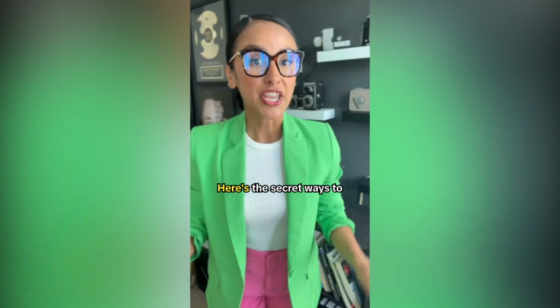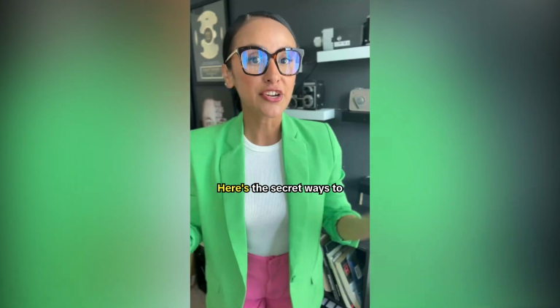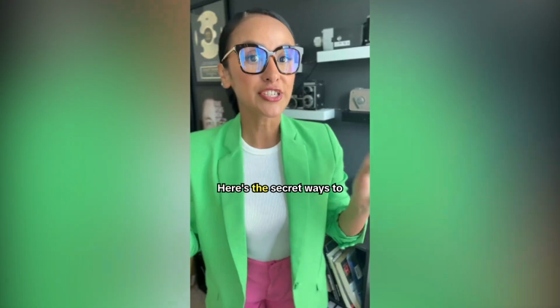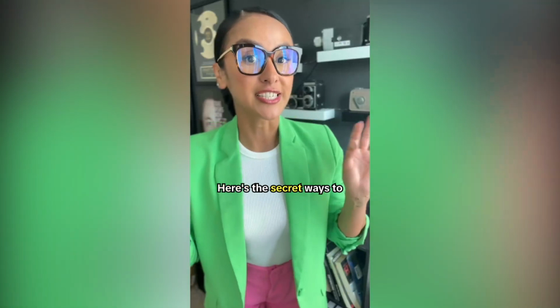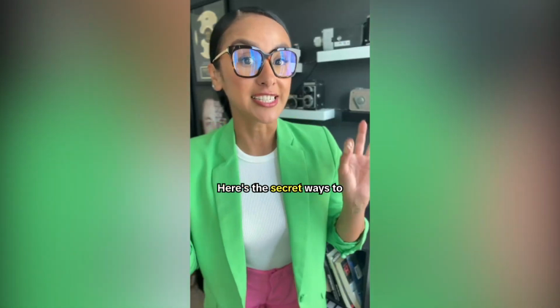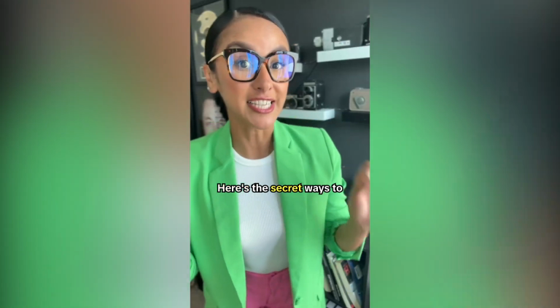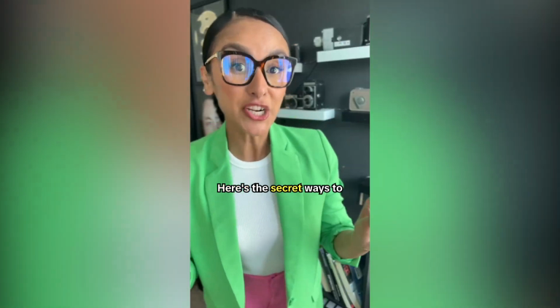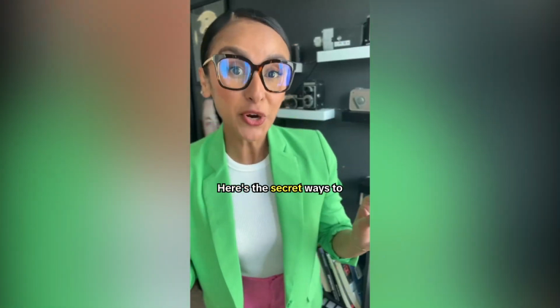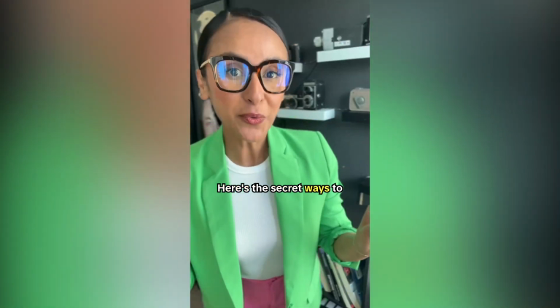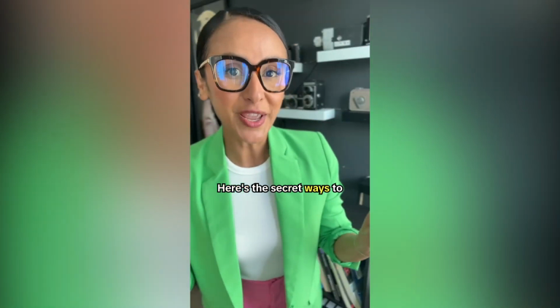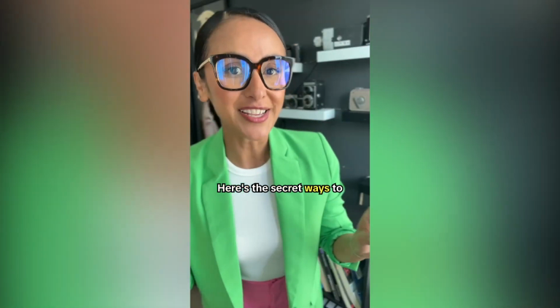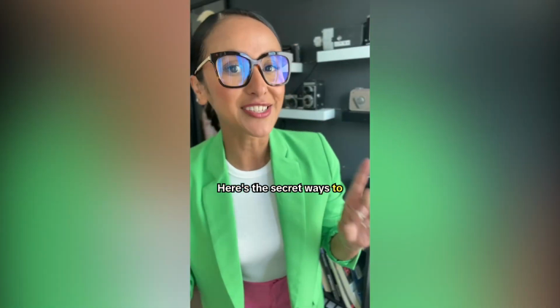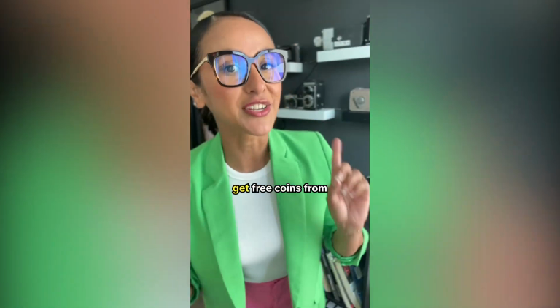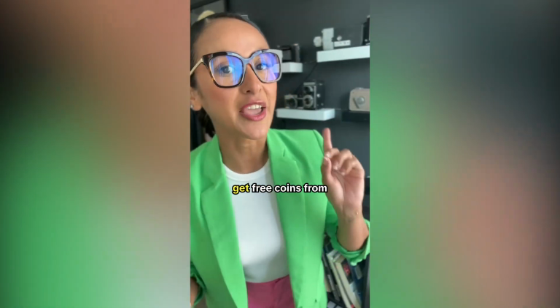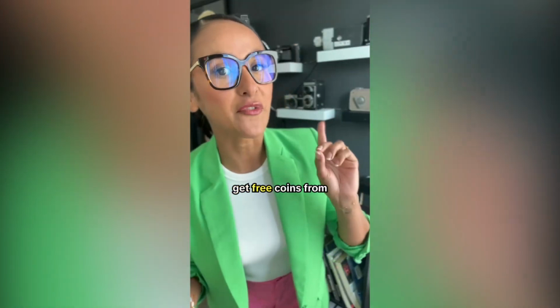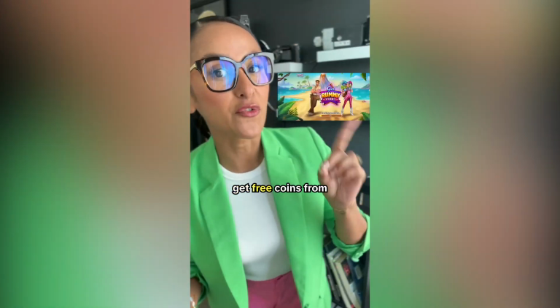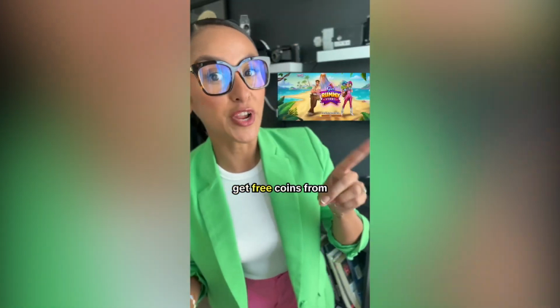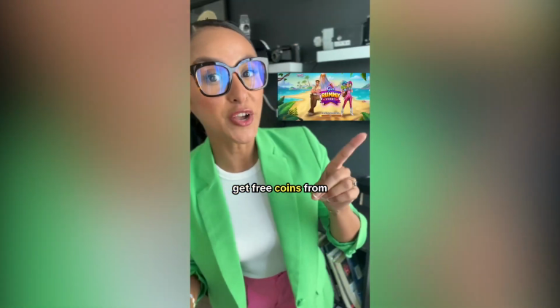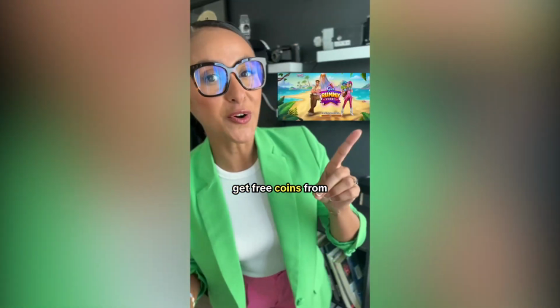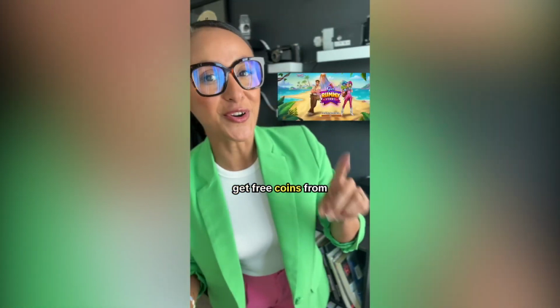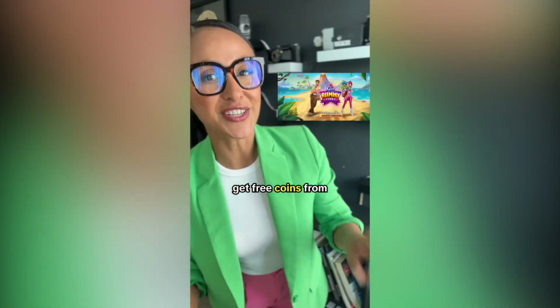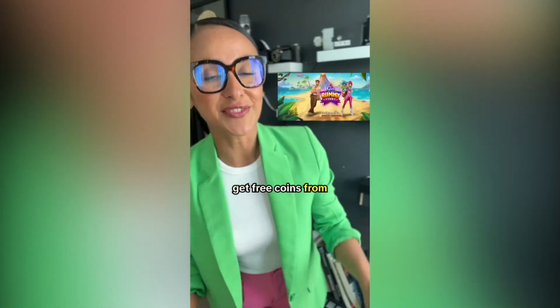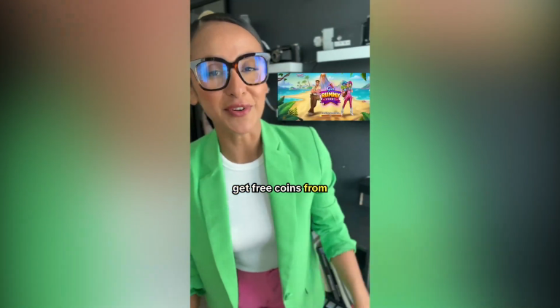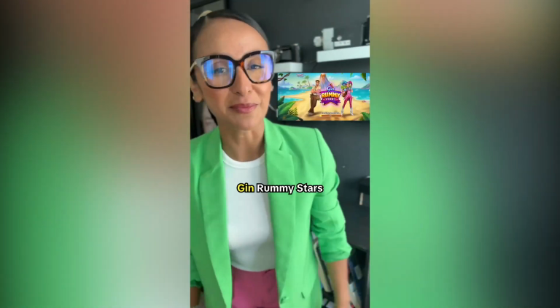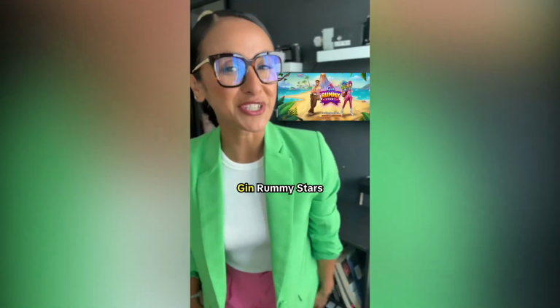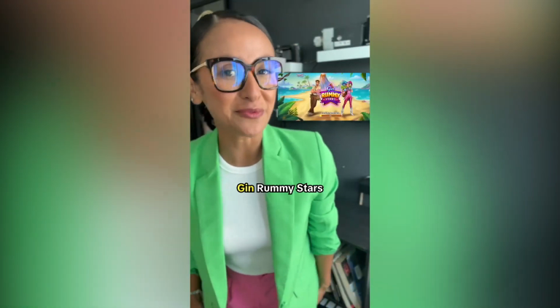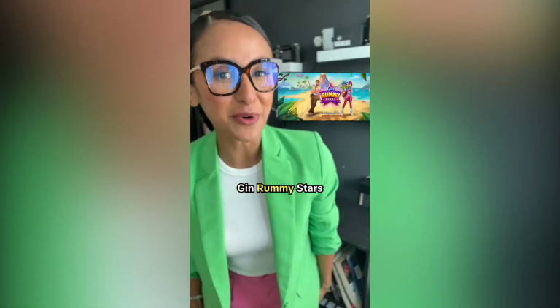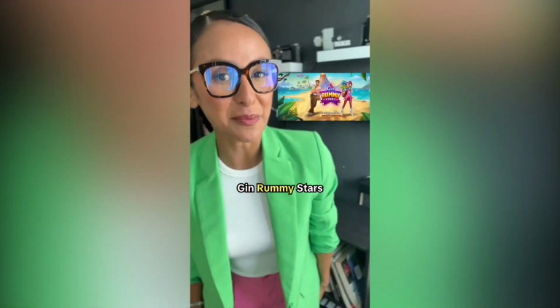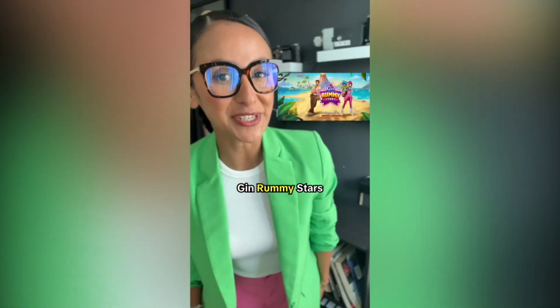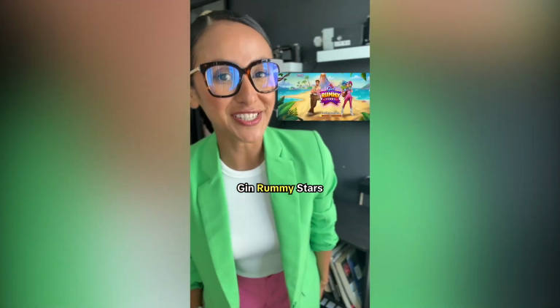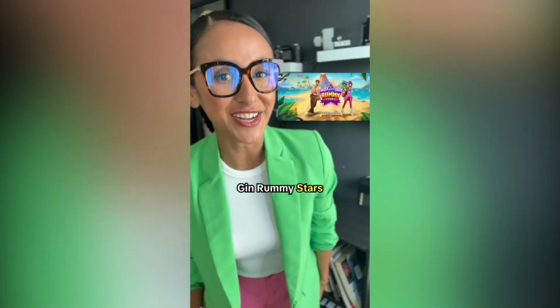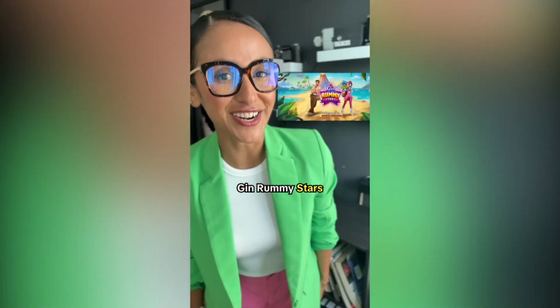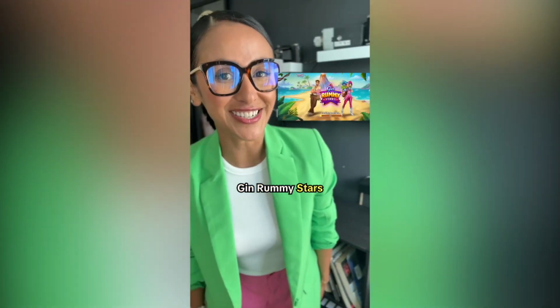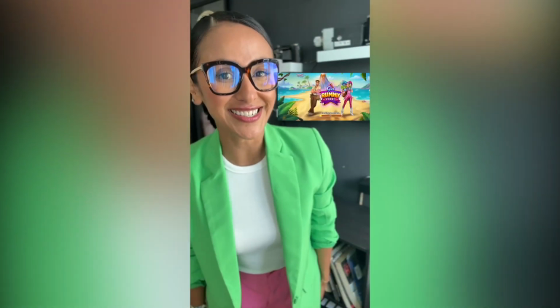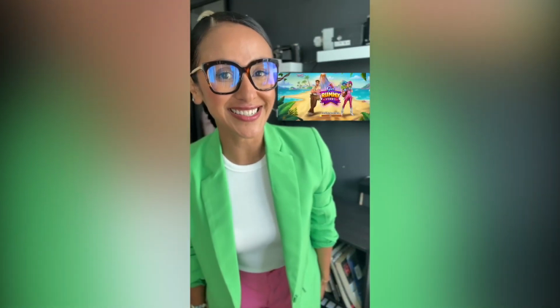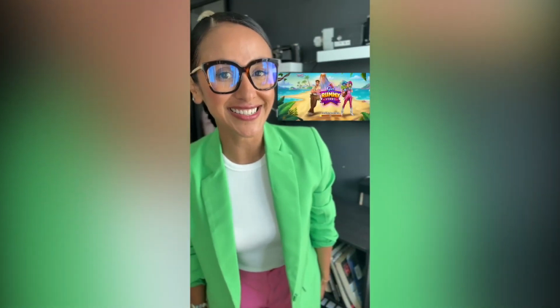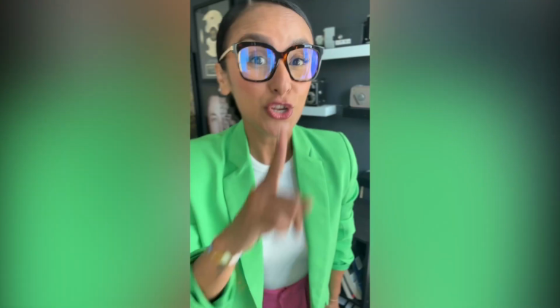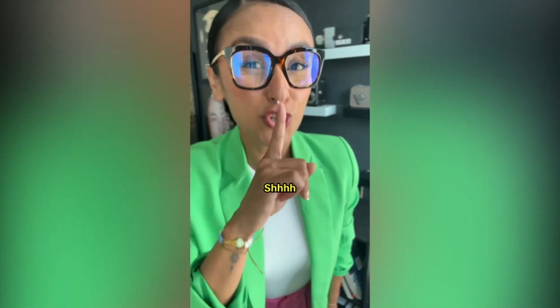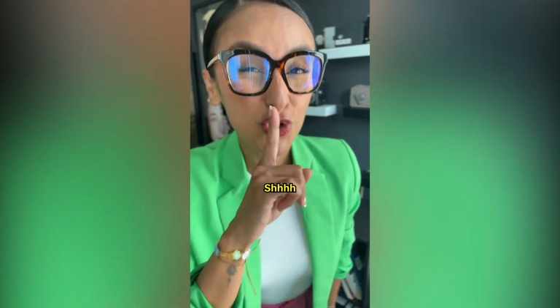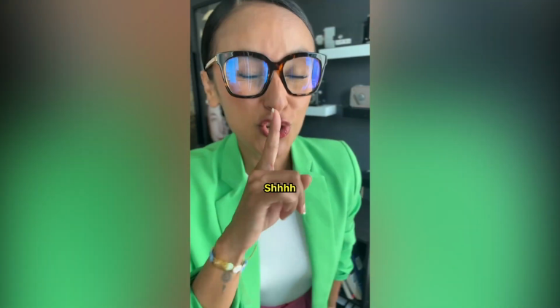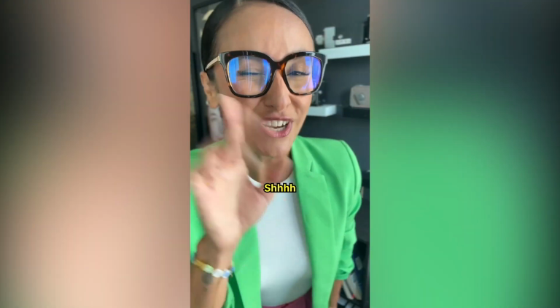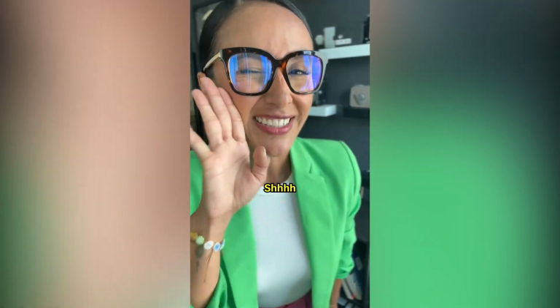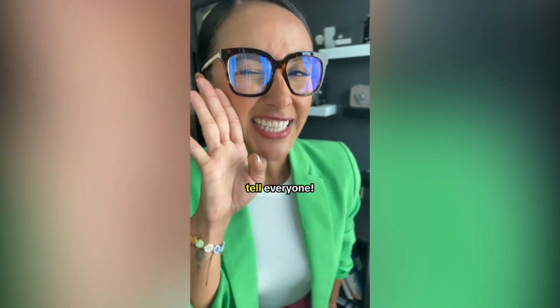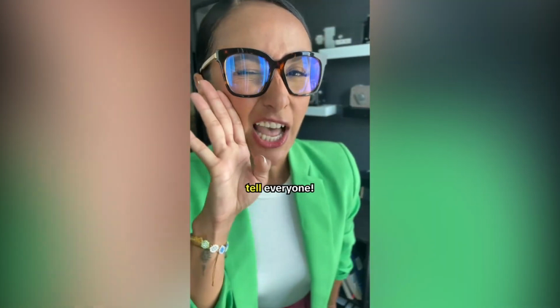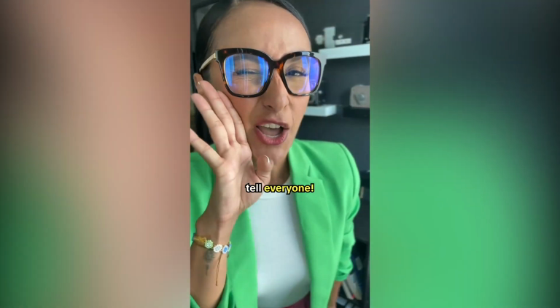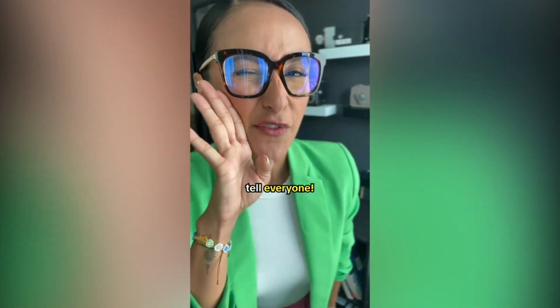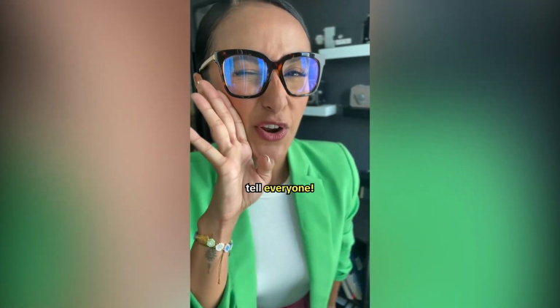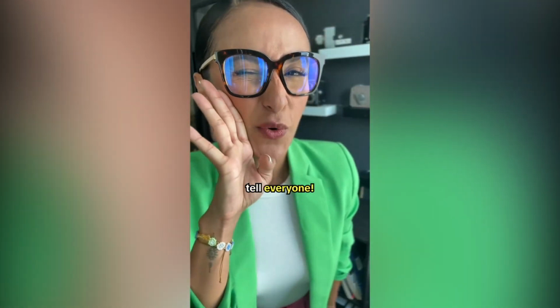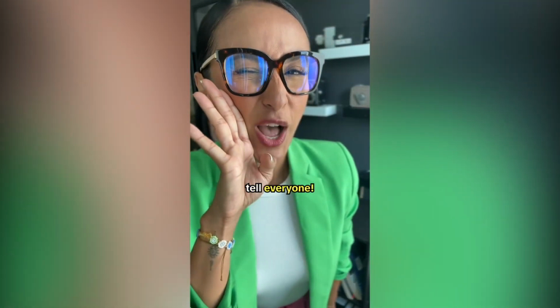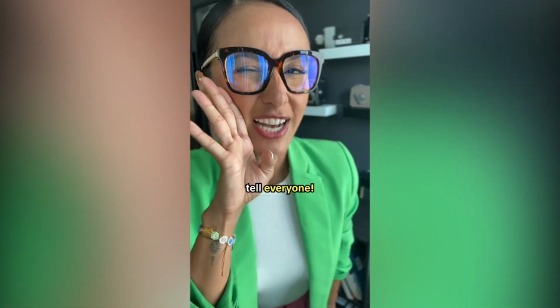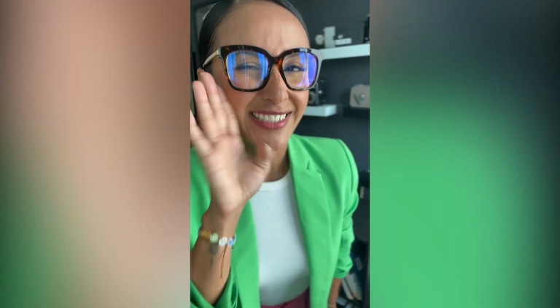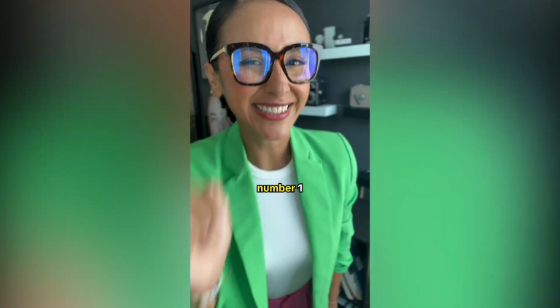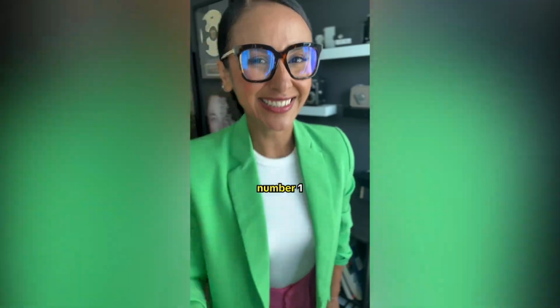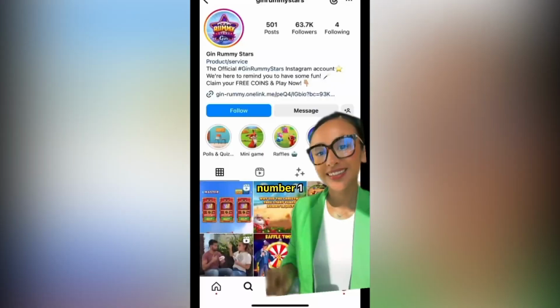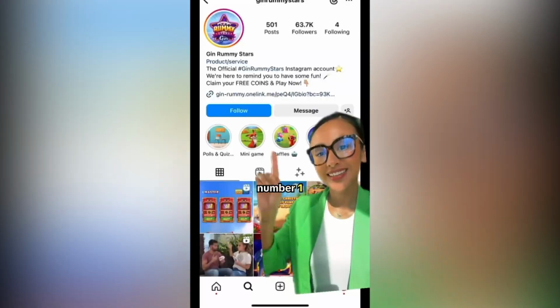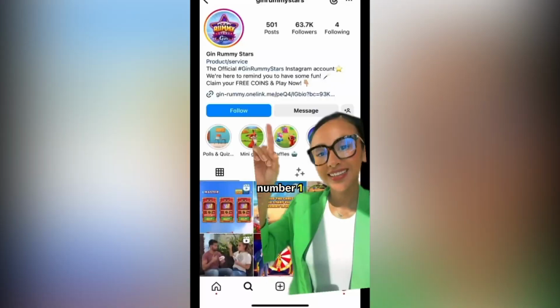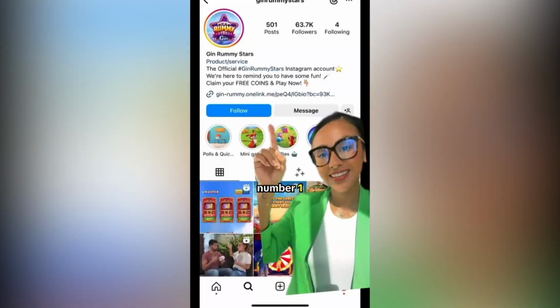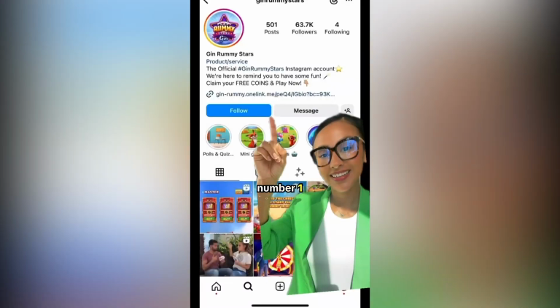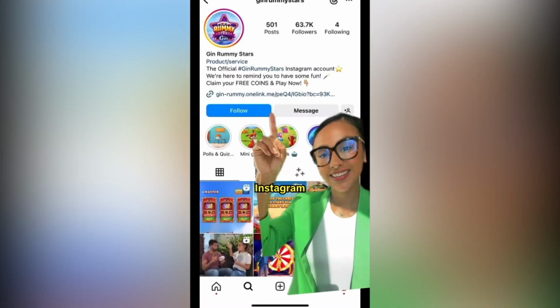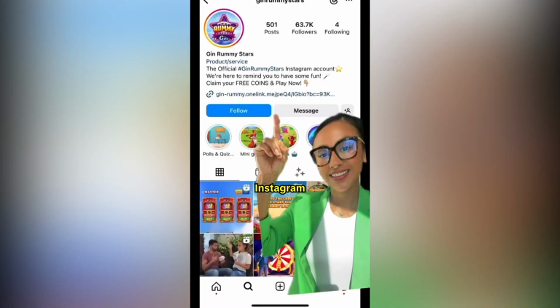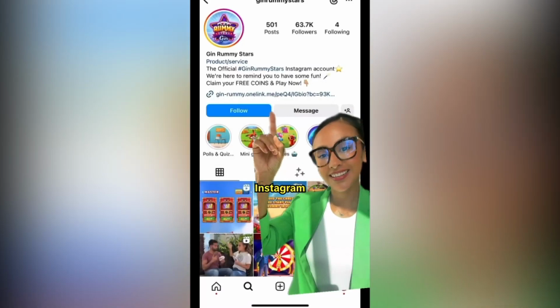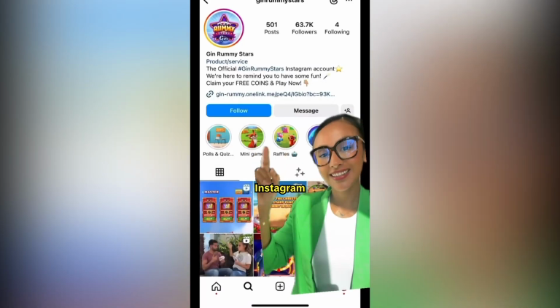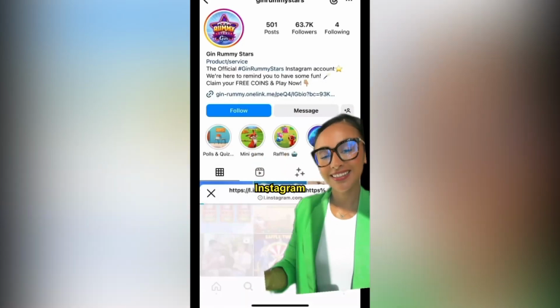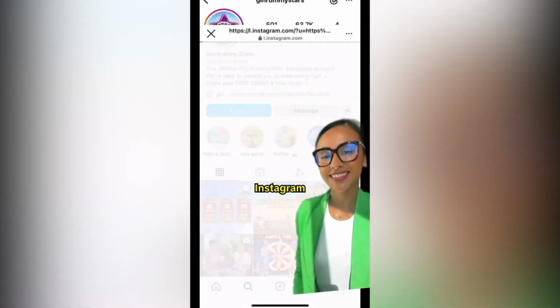Here are the secret ways to get free coins from Gin Rummy Stars. Hi everyone. Number one: Instagram.